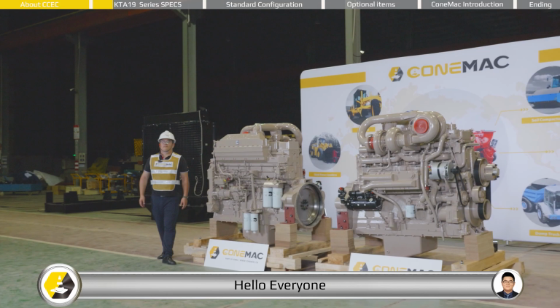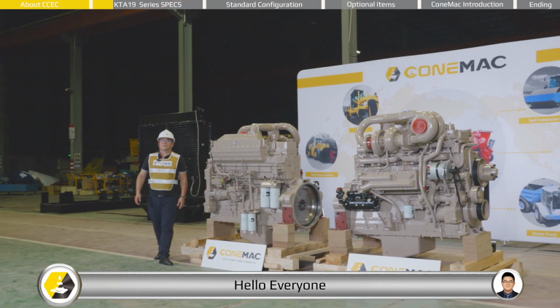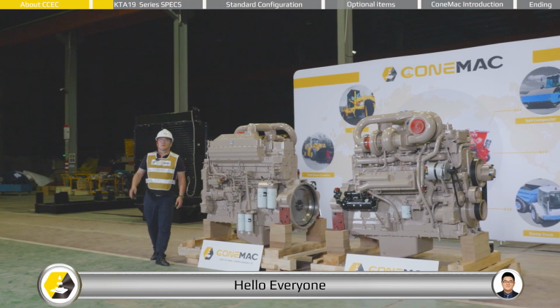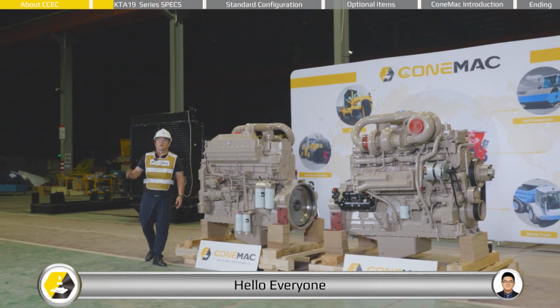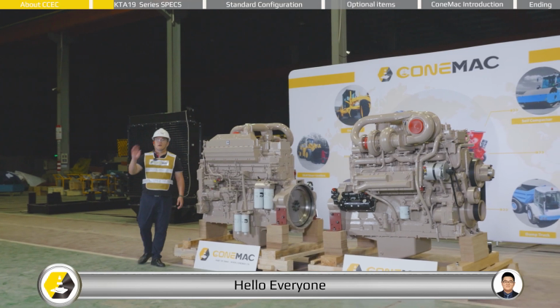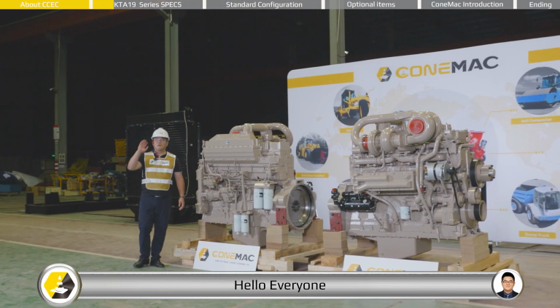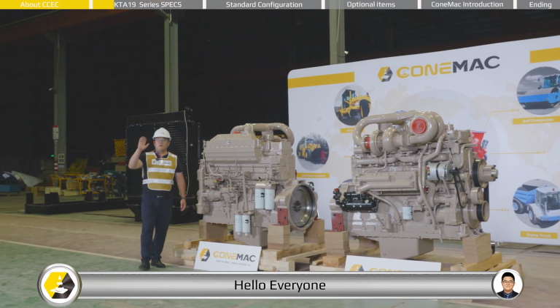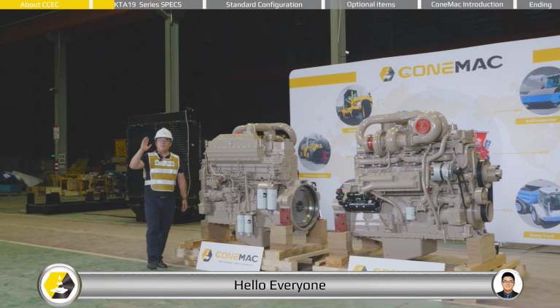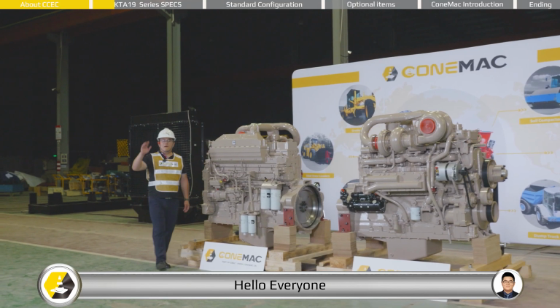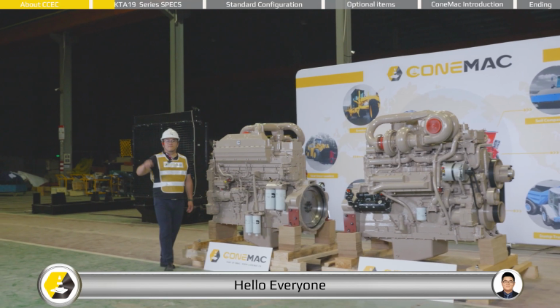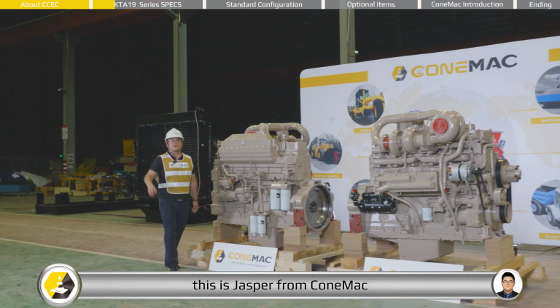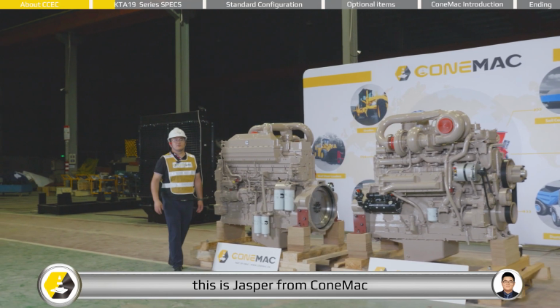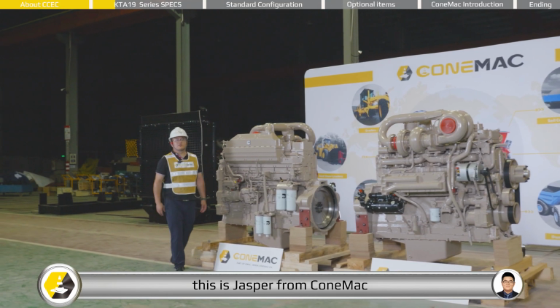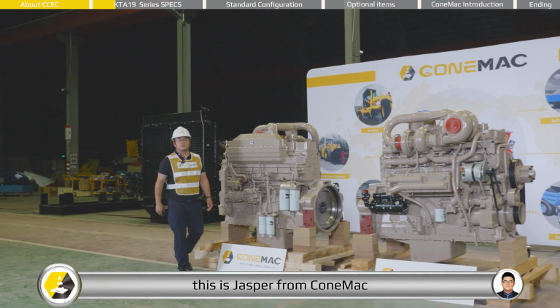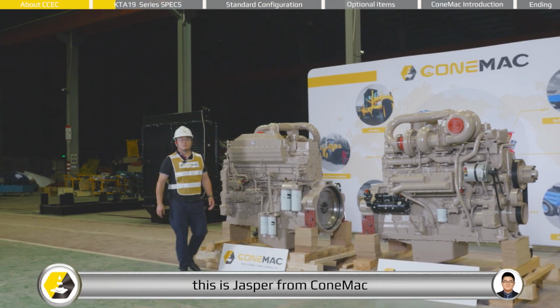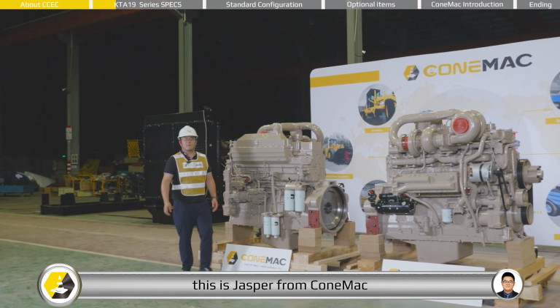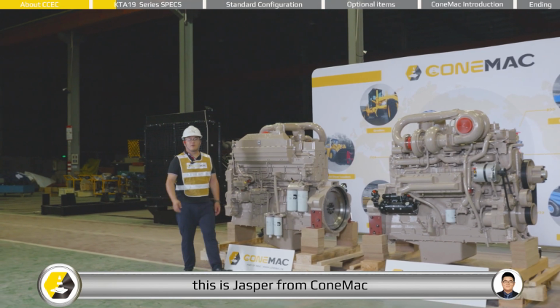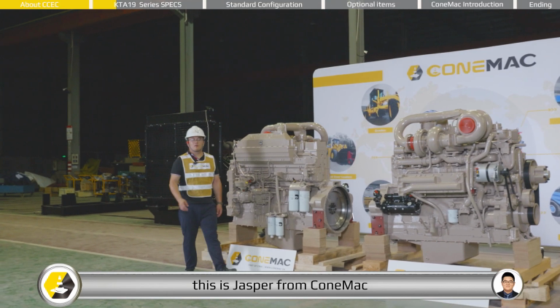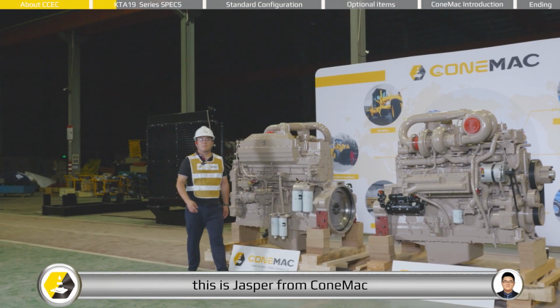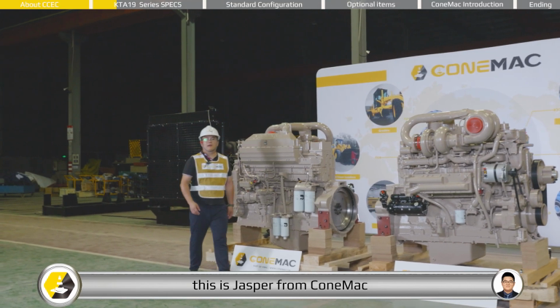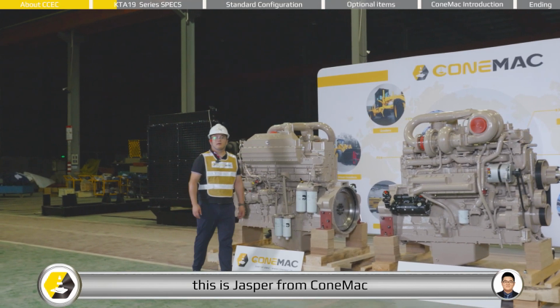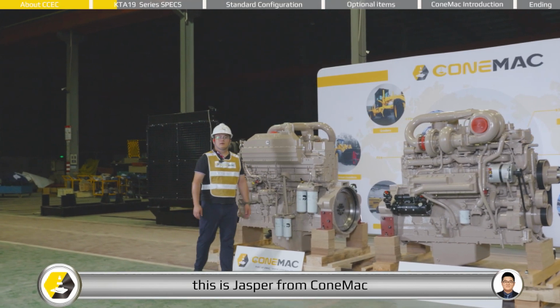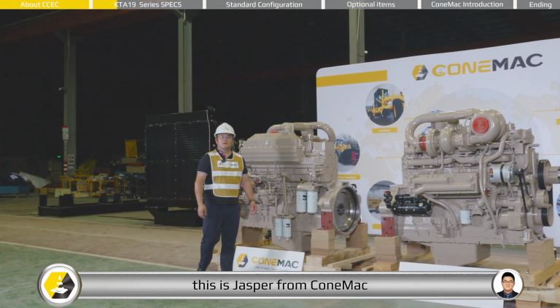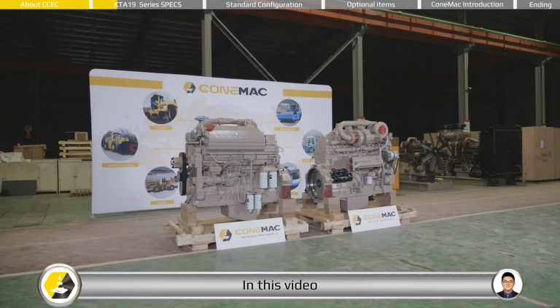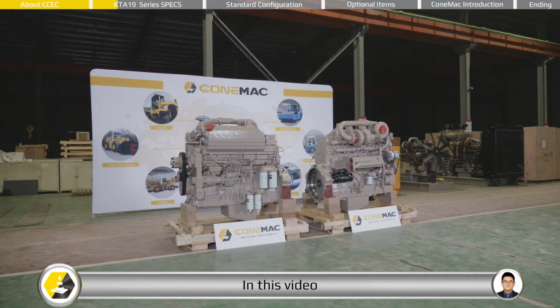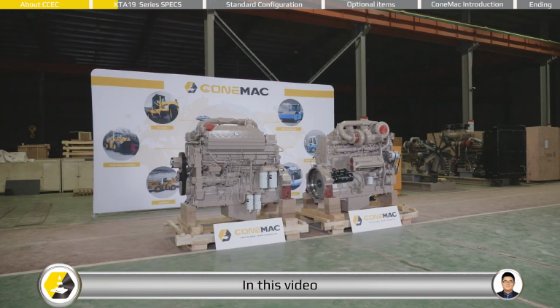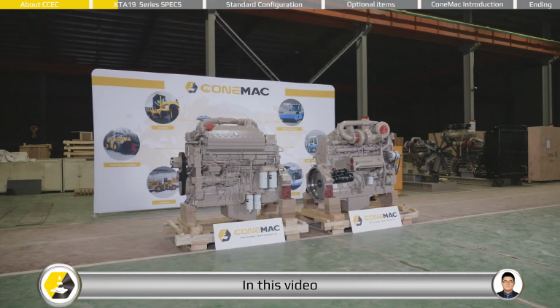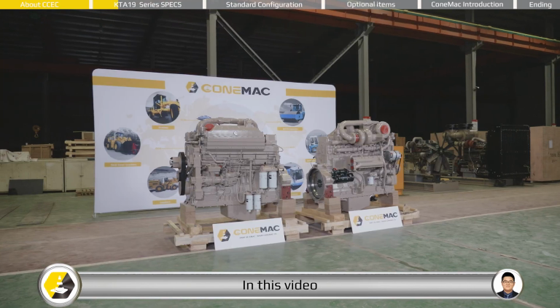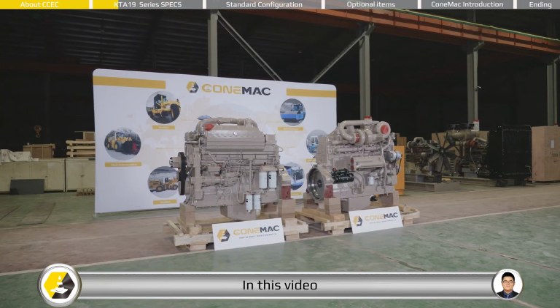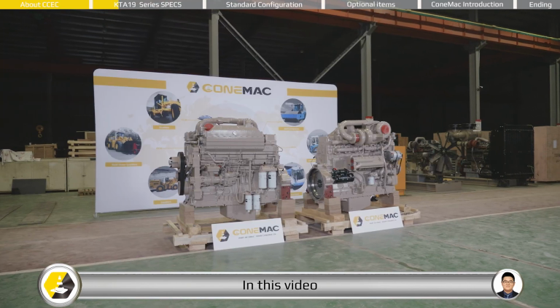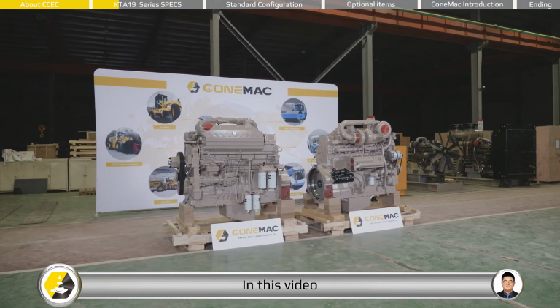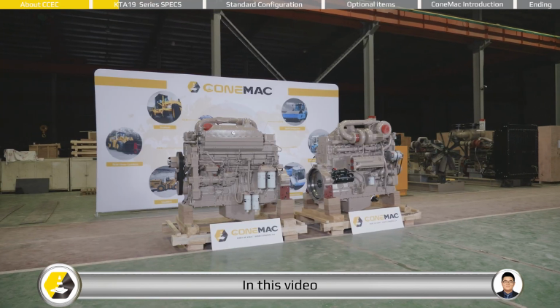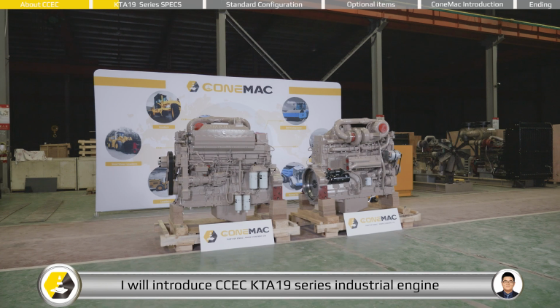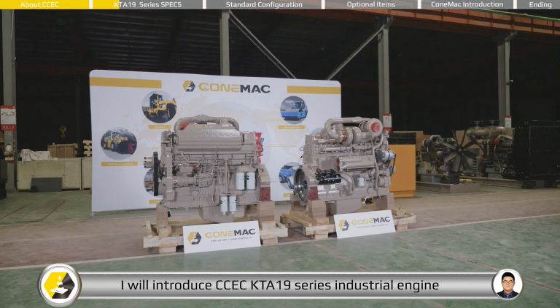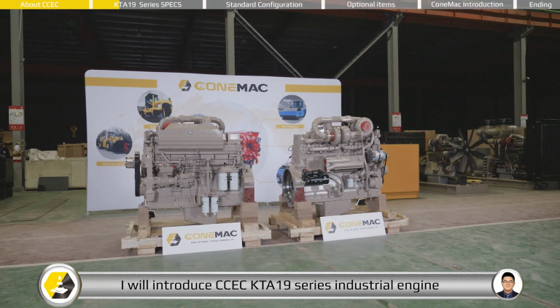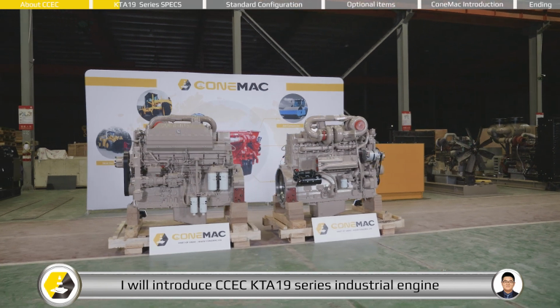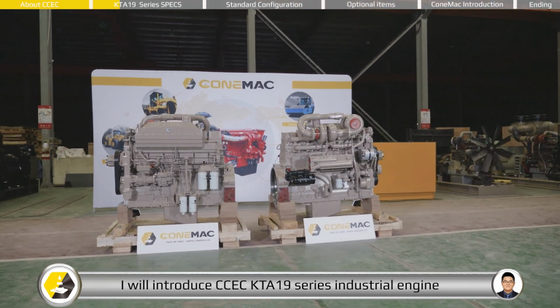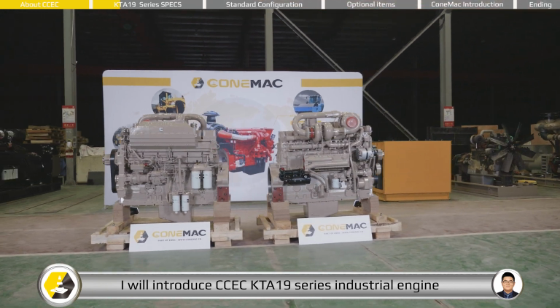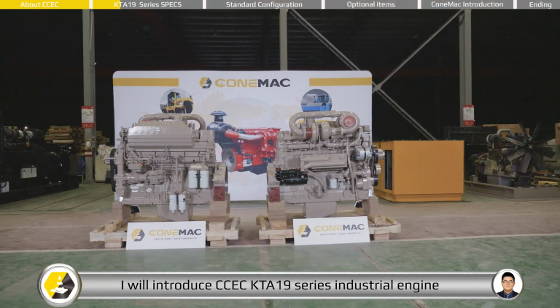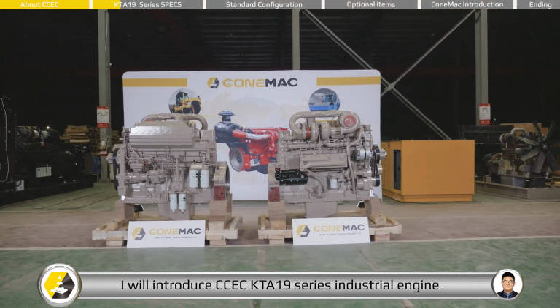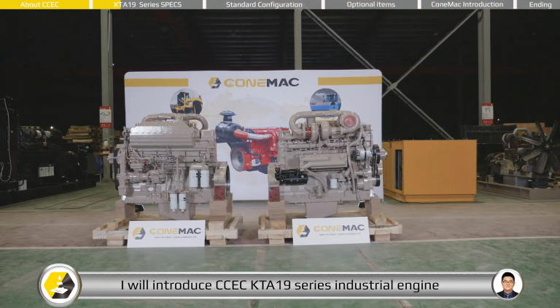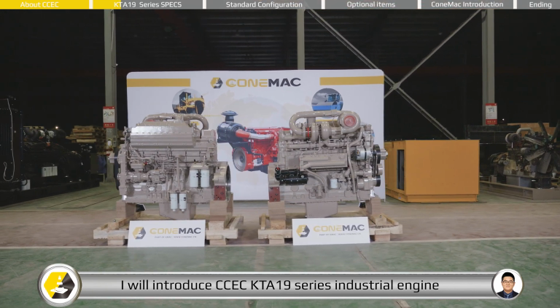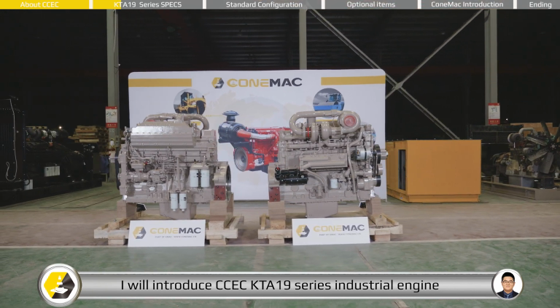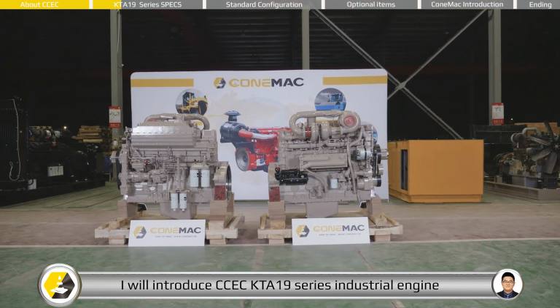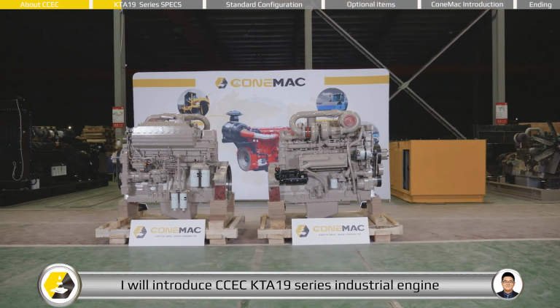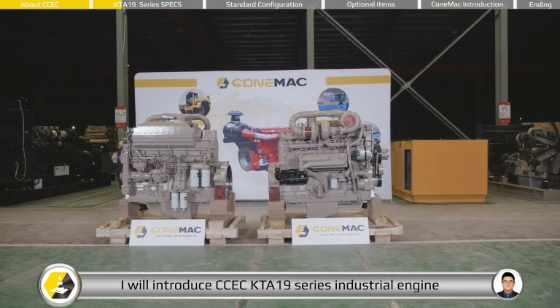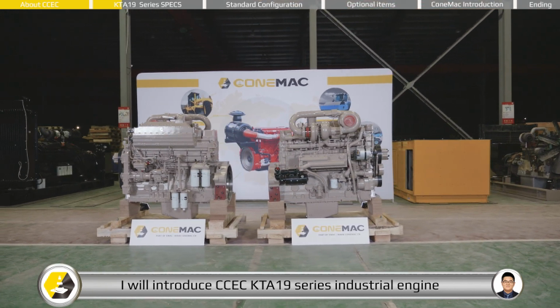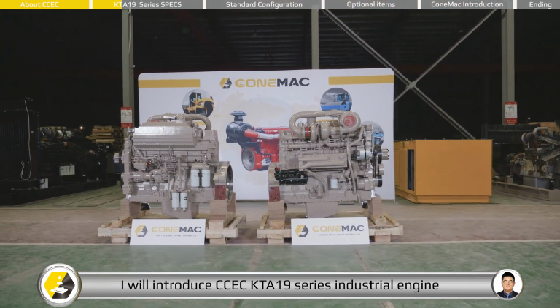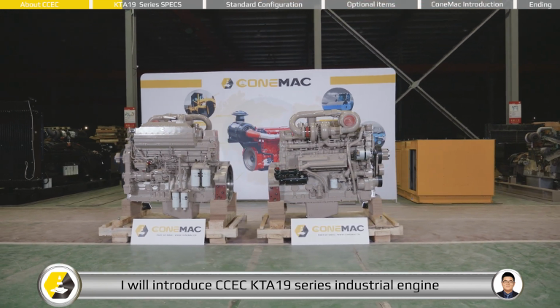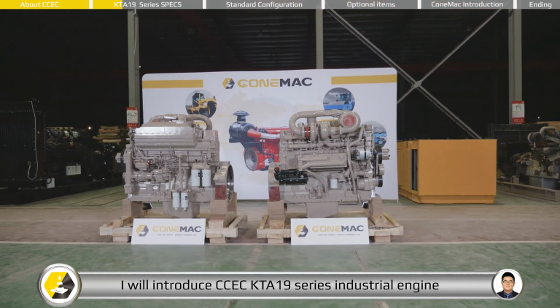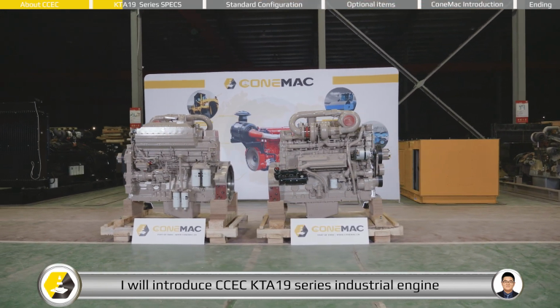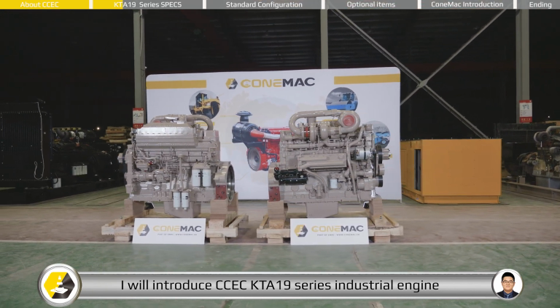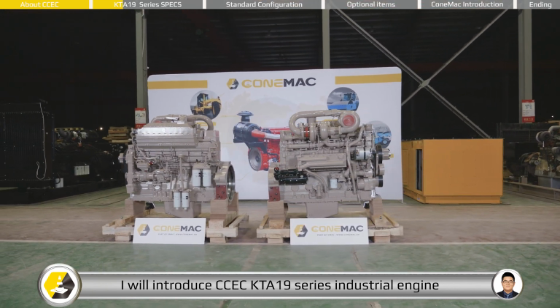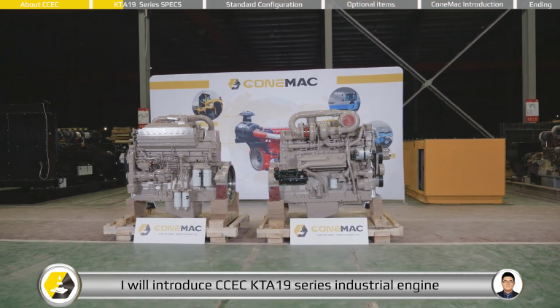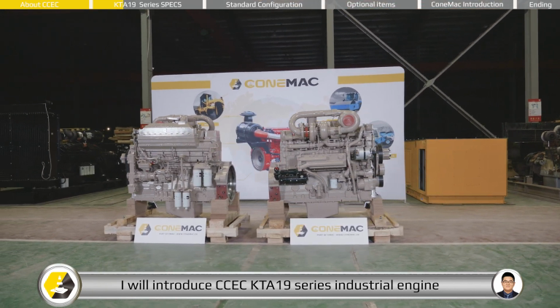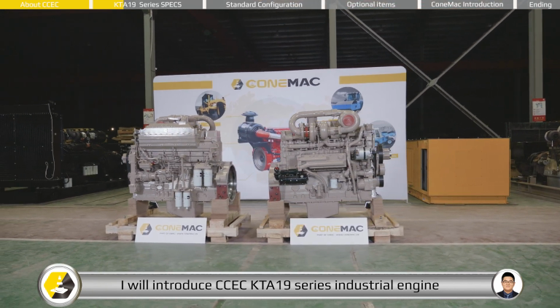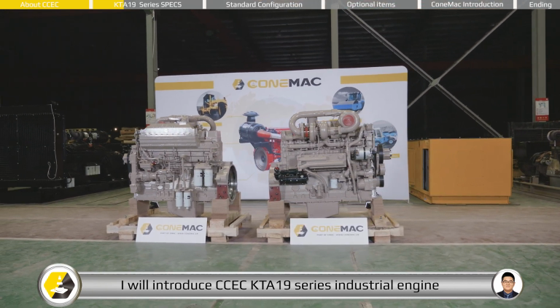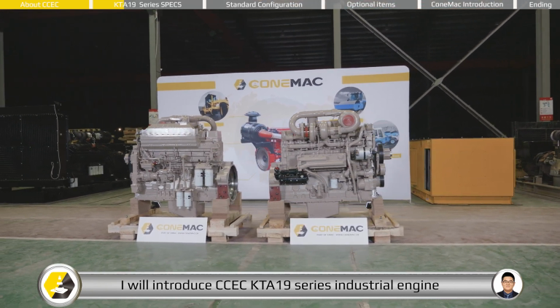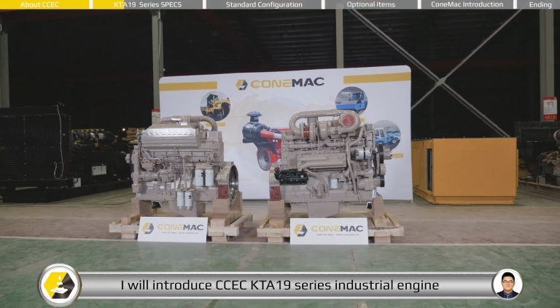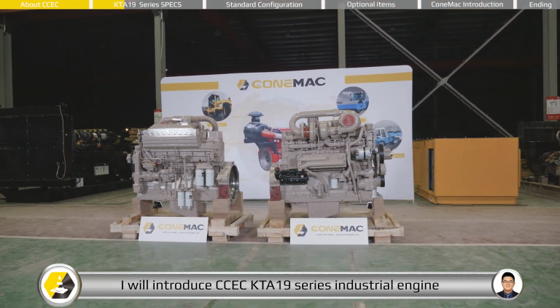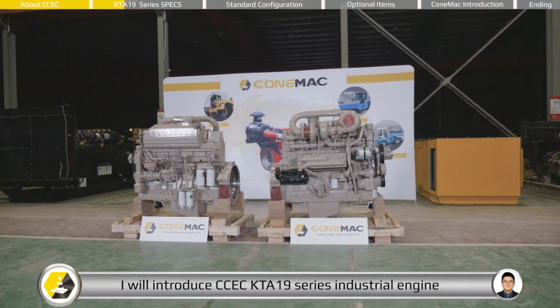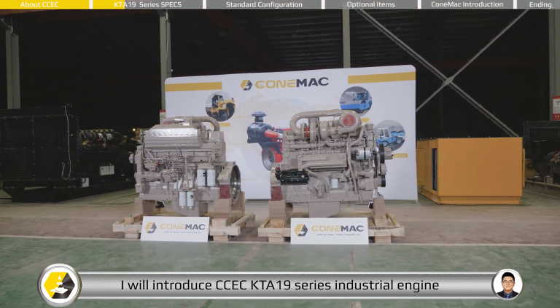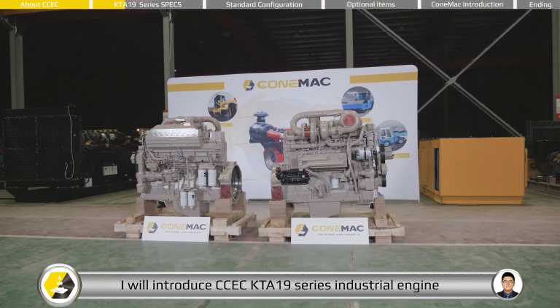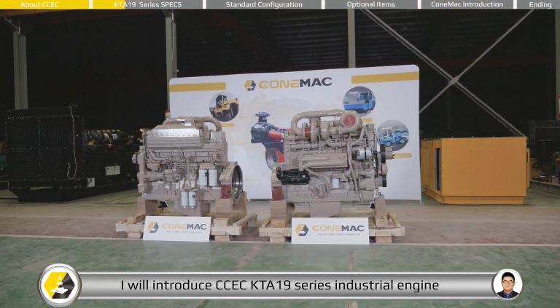Hello everyone, this is Jasper from COMAC. In this video, I will introduce the CCEC KTA-19 series industrial engine.